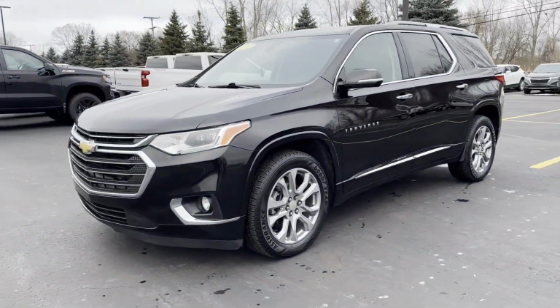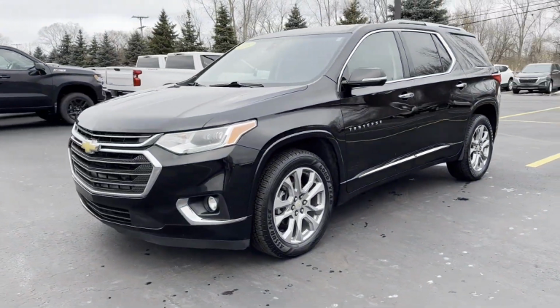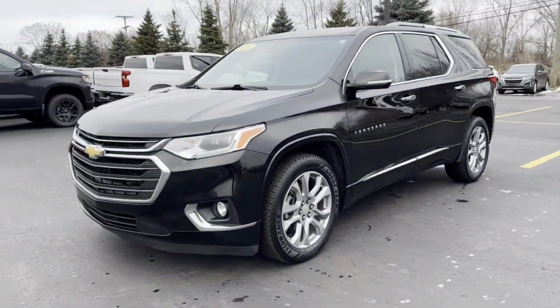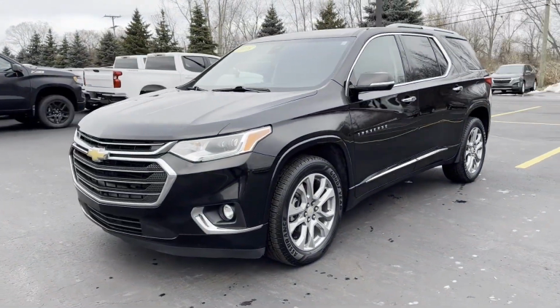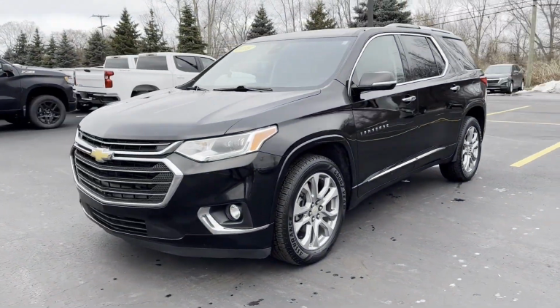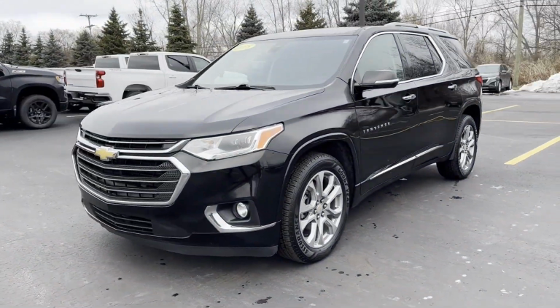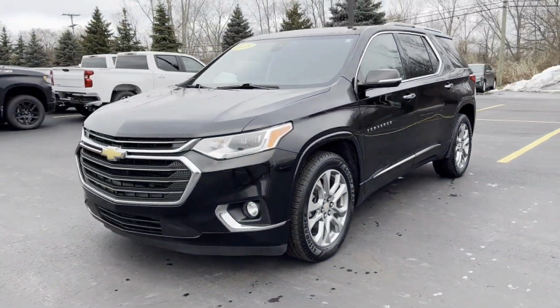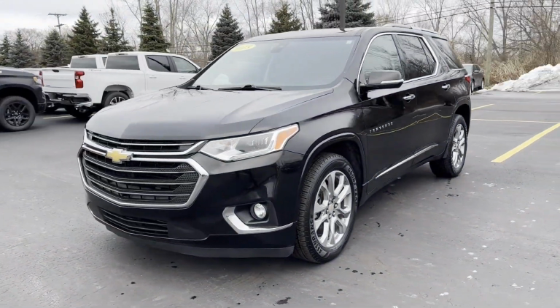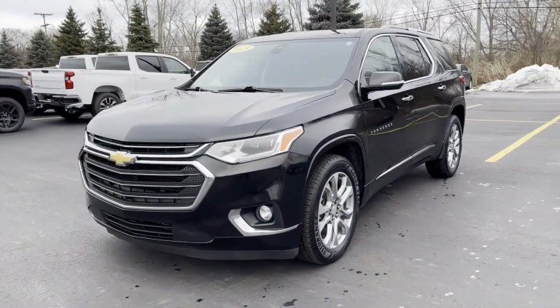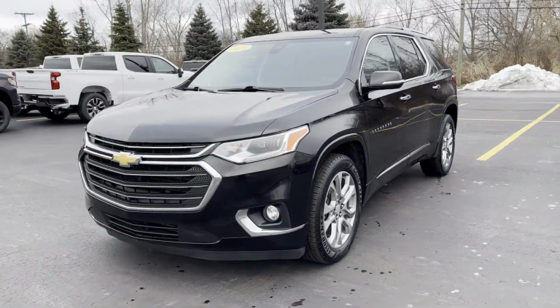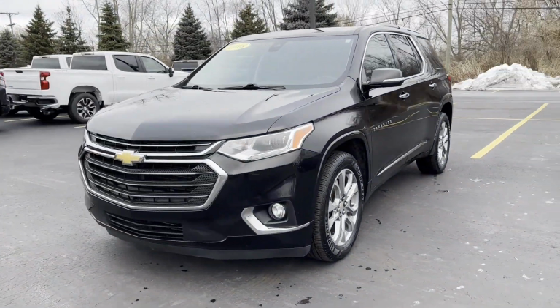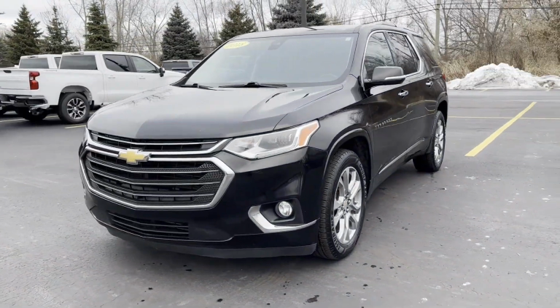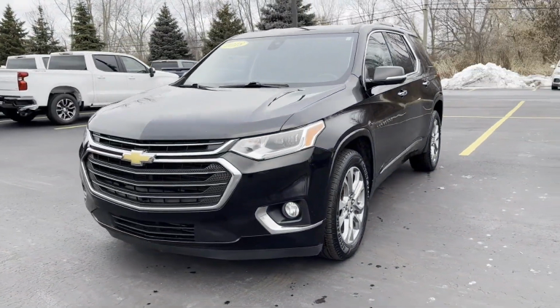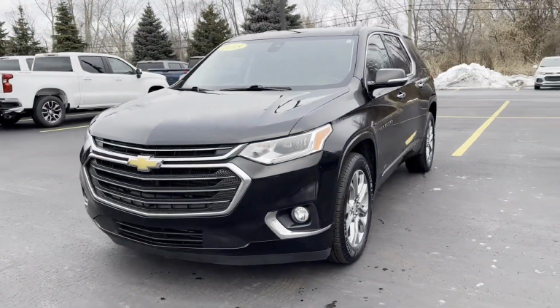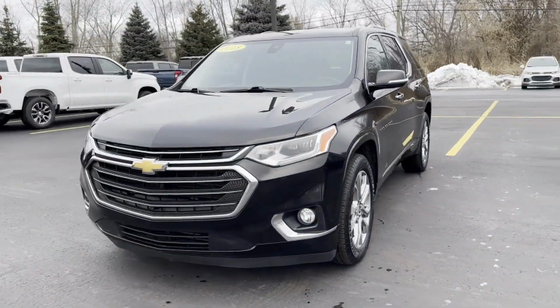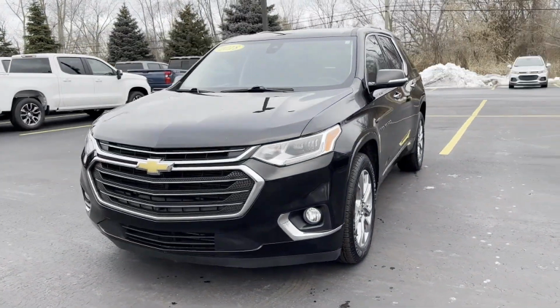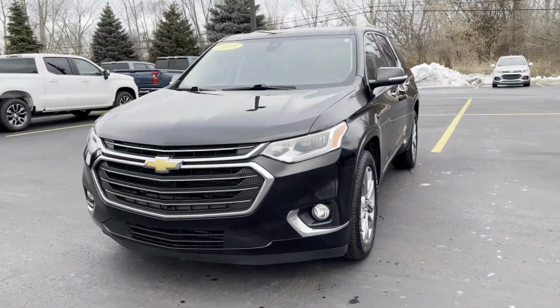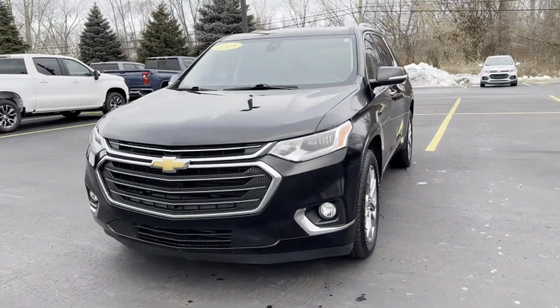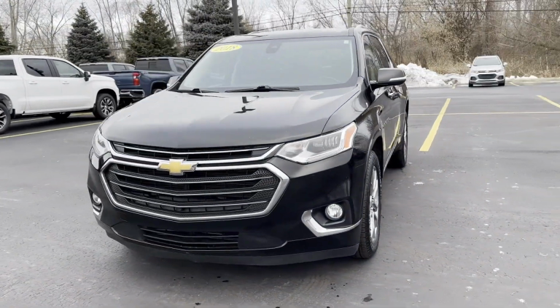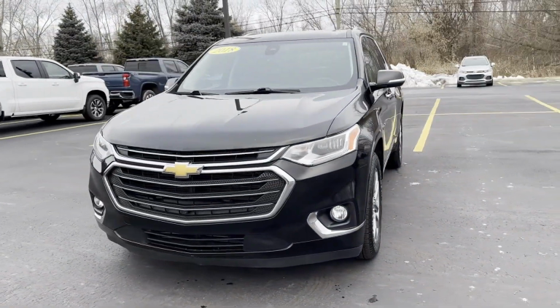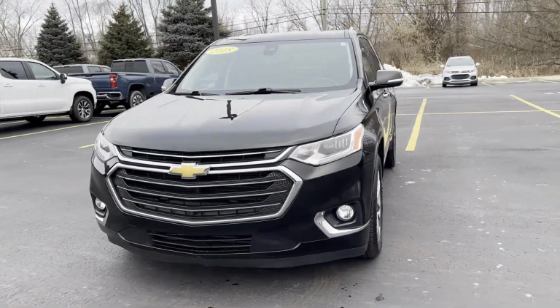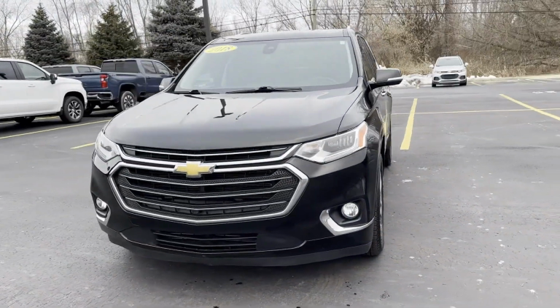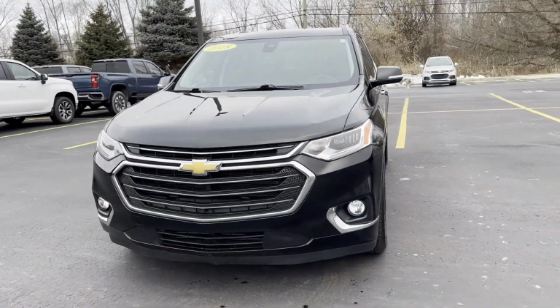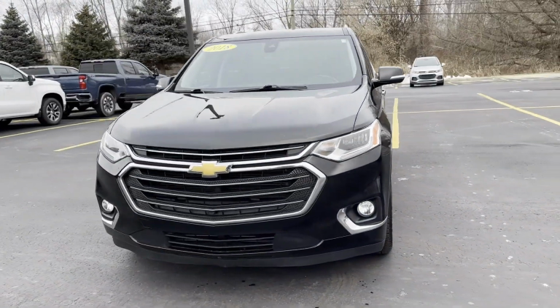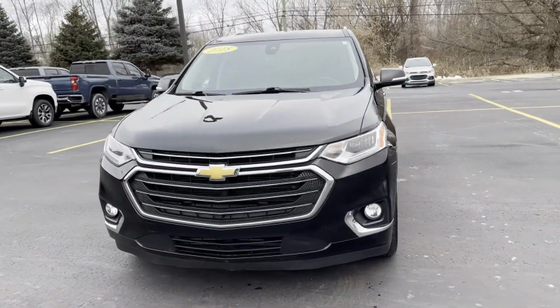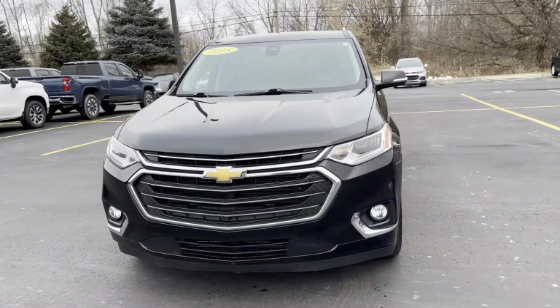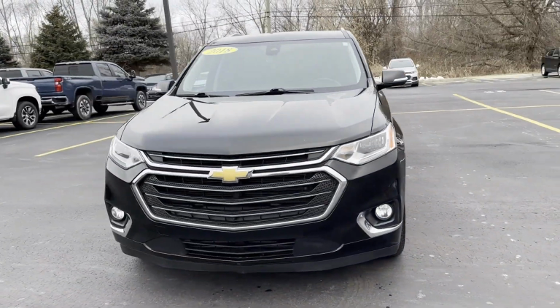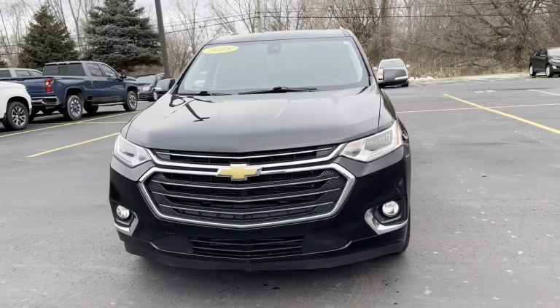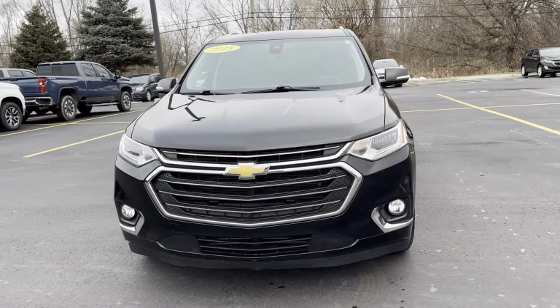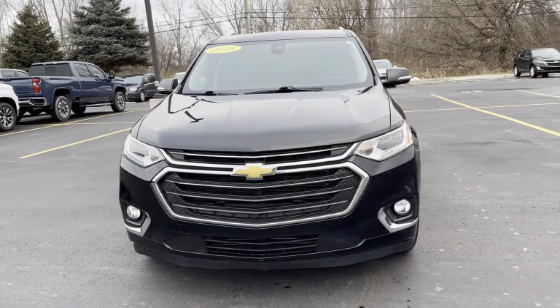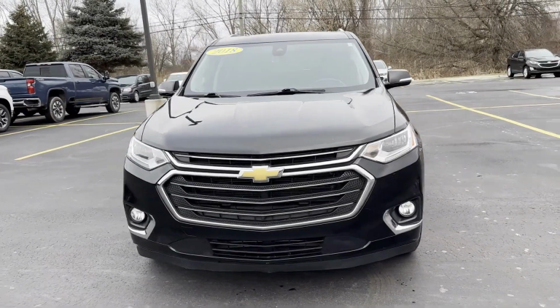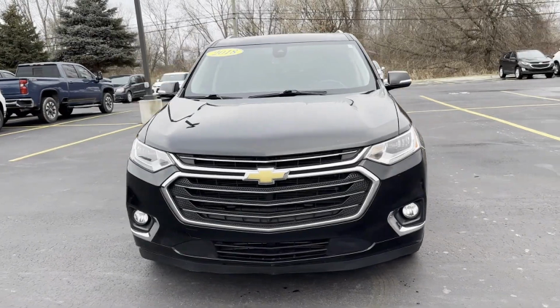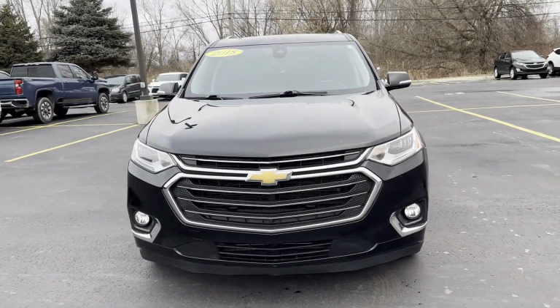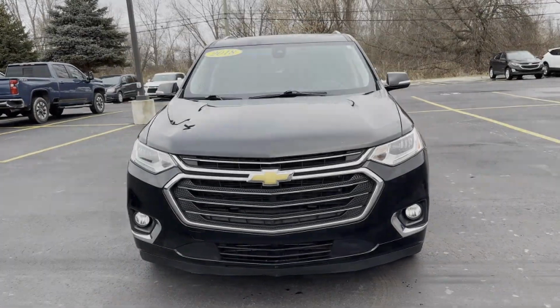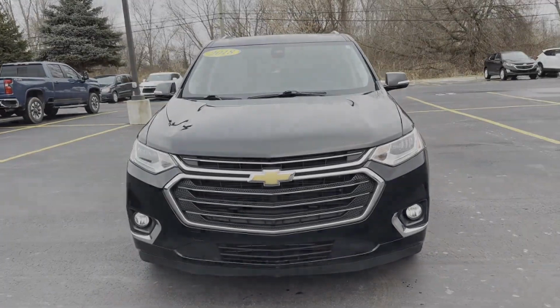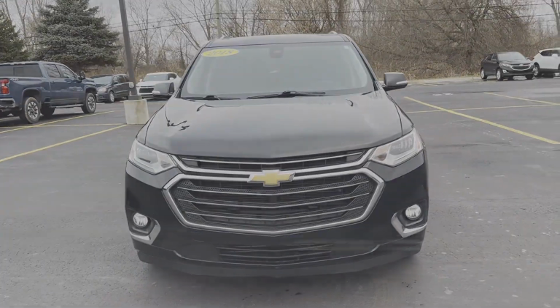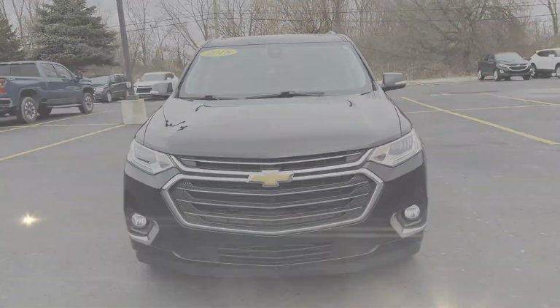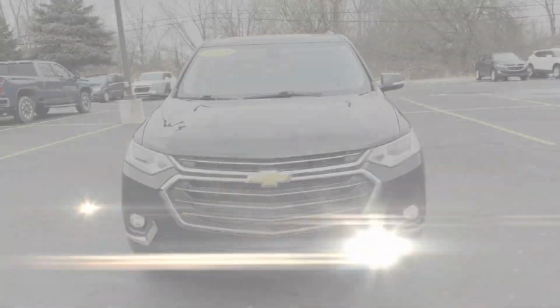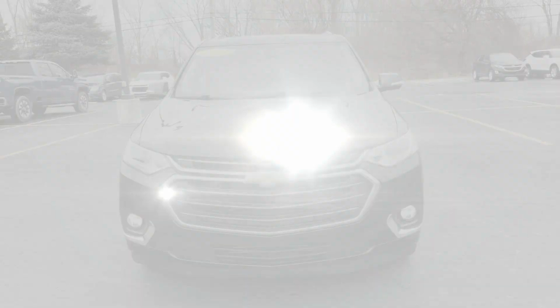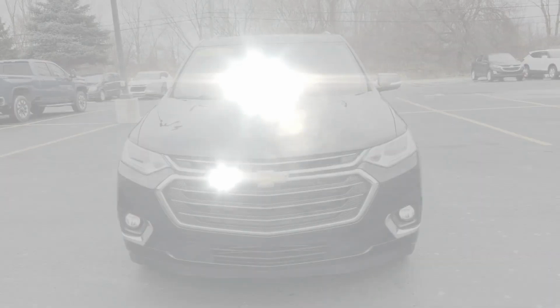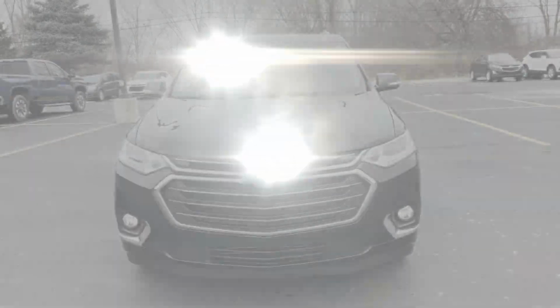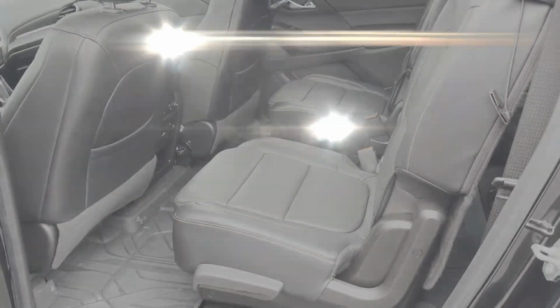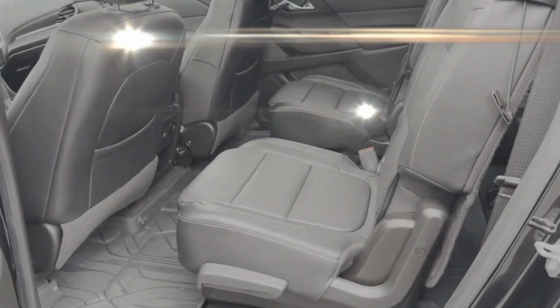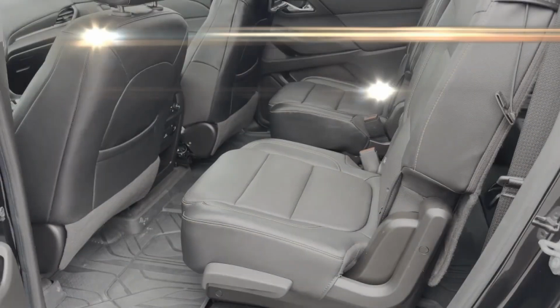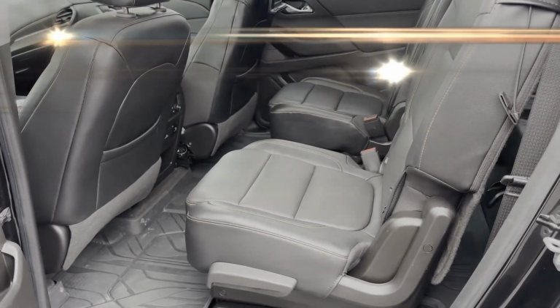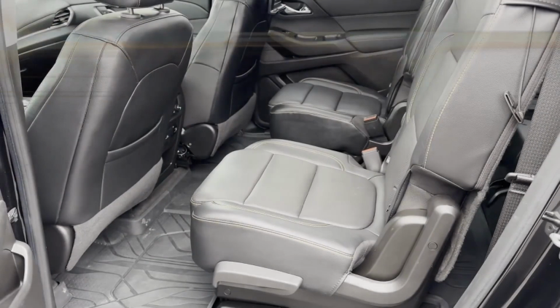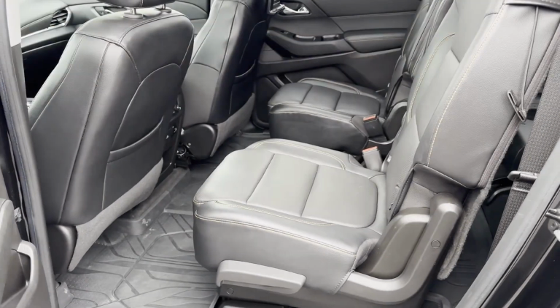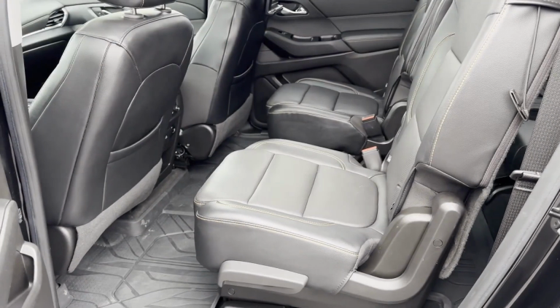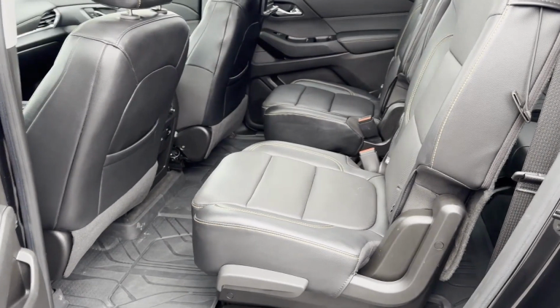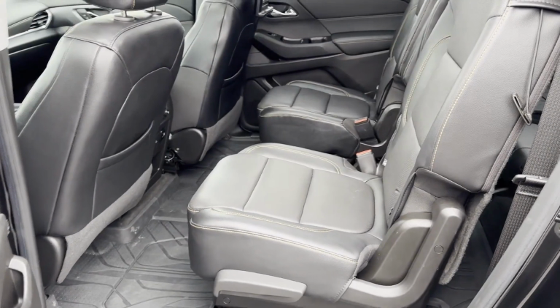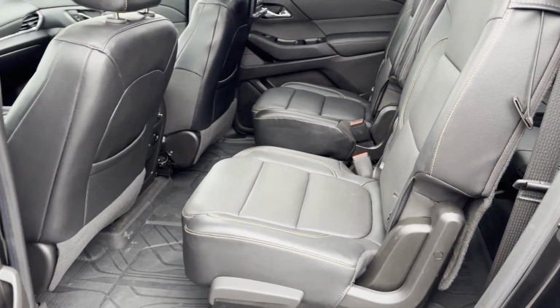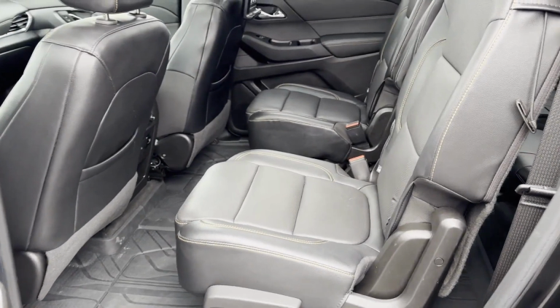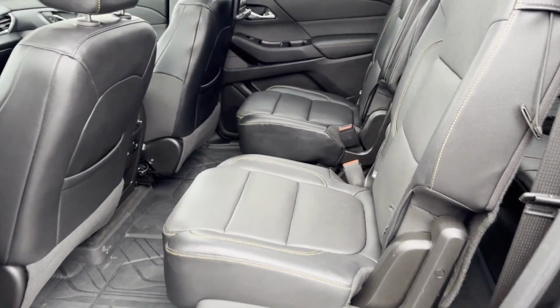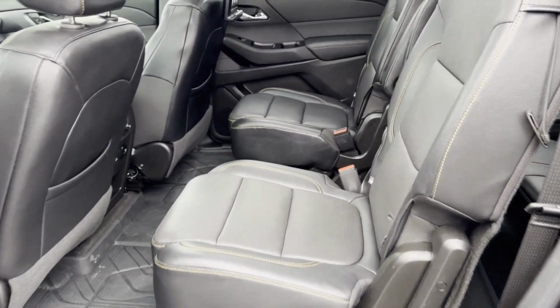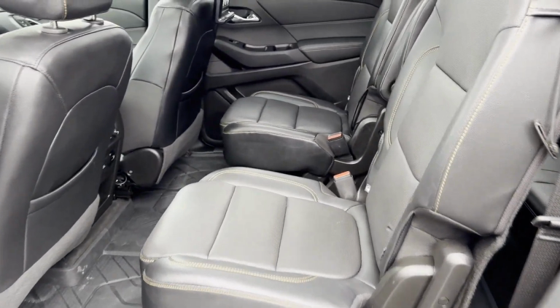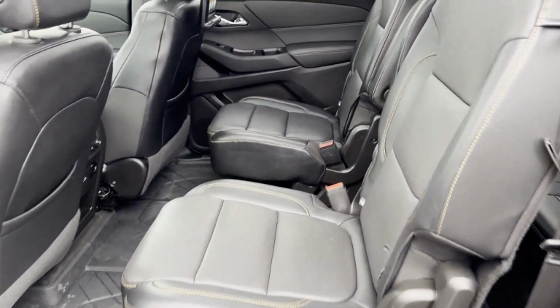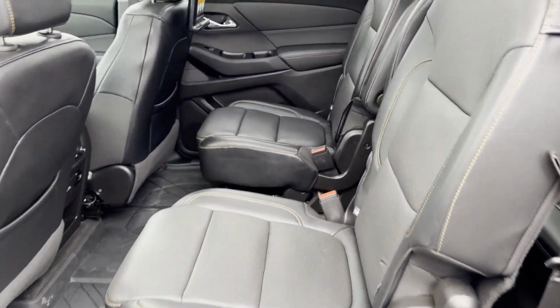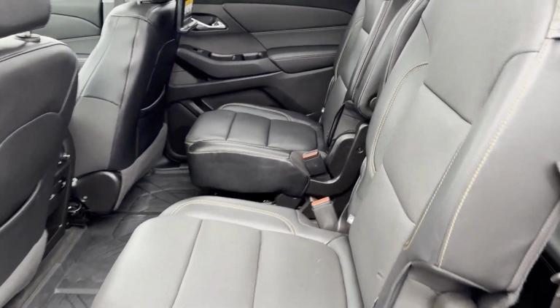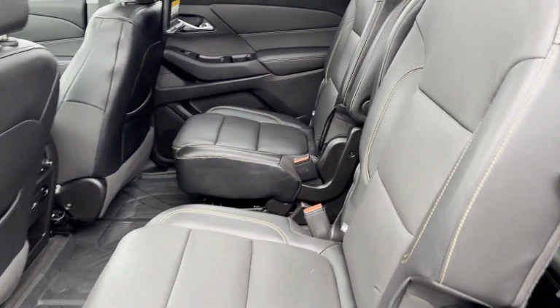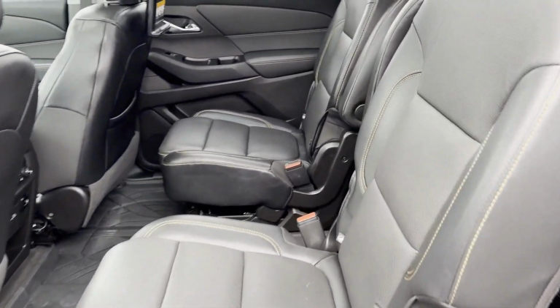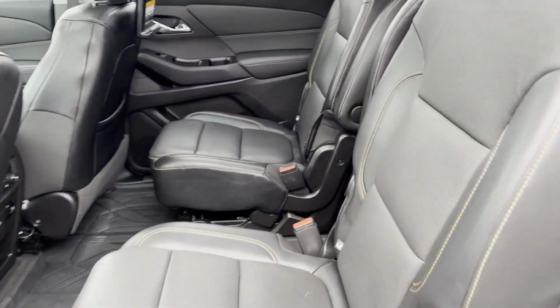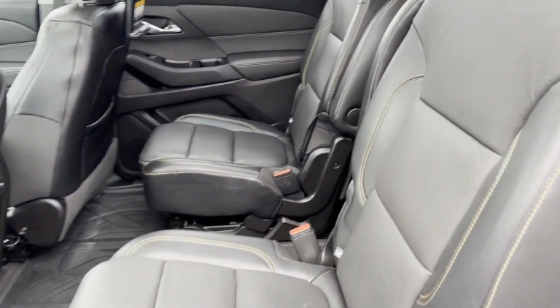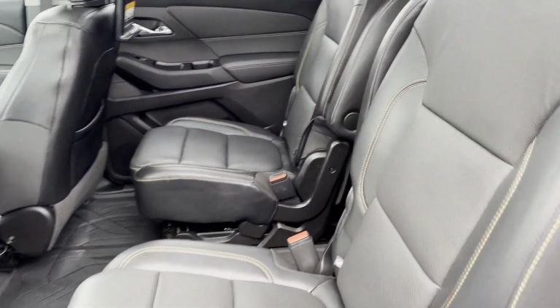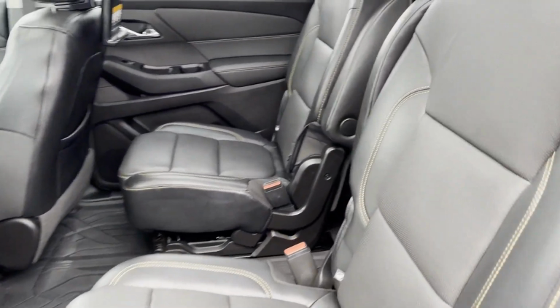All-wheel drive, parking aid sensor, third-row seating, heated side-view mirrors, and leather seats.